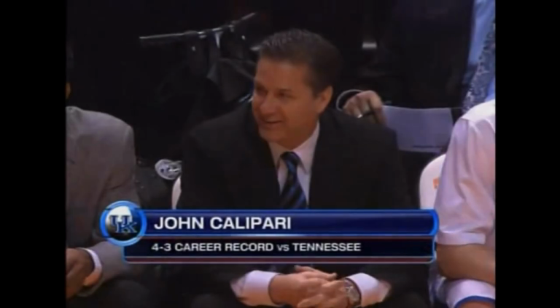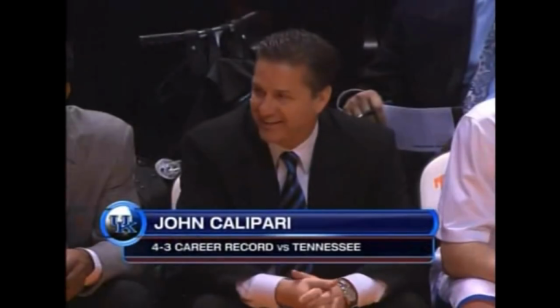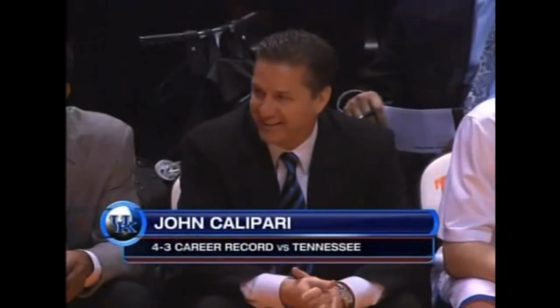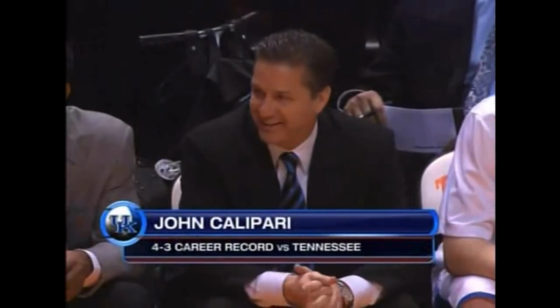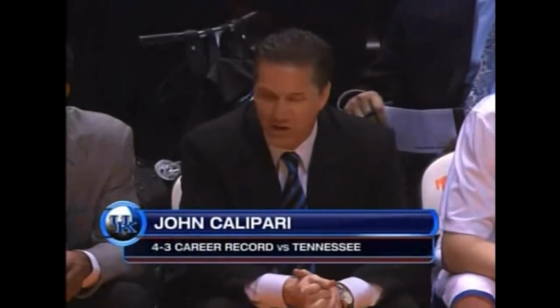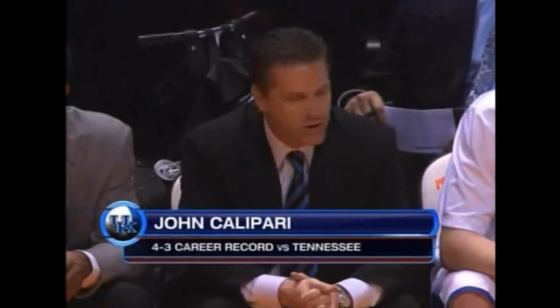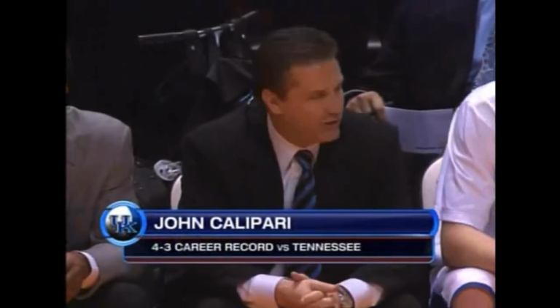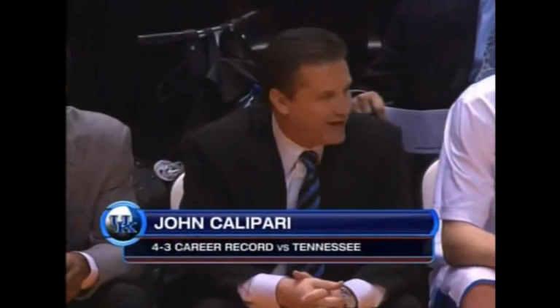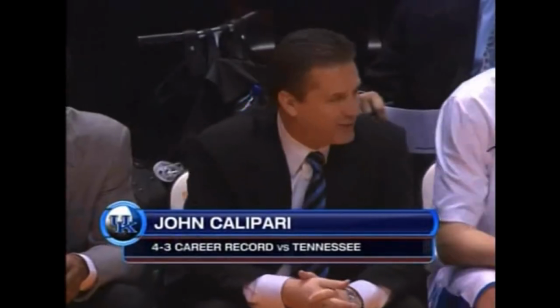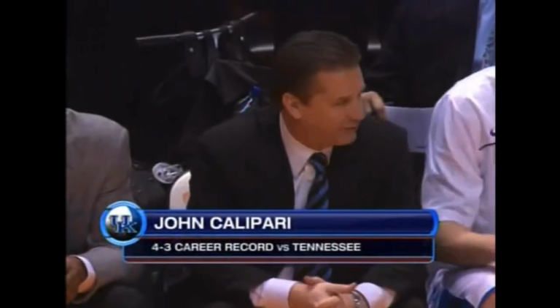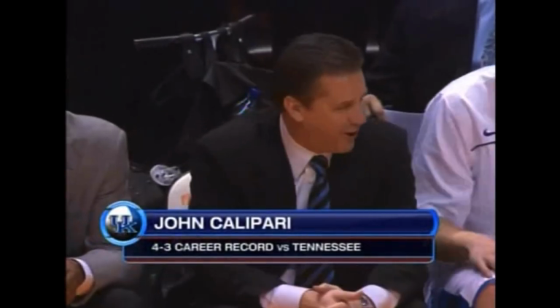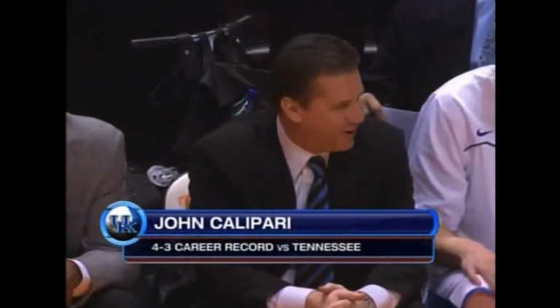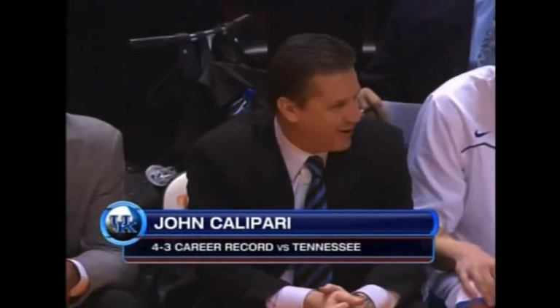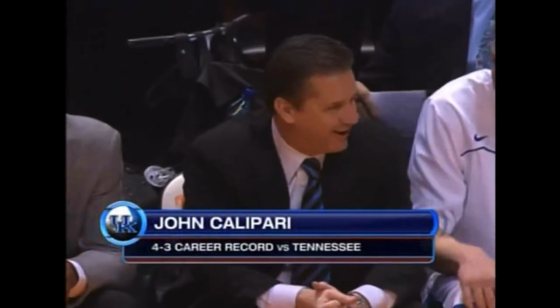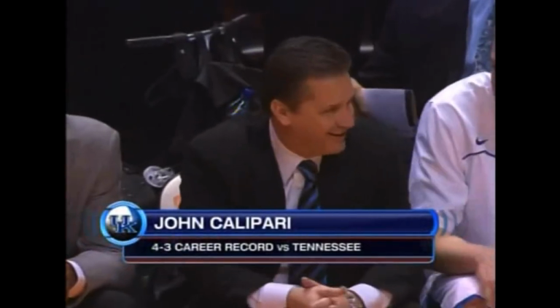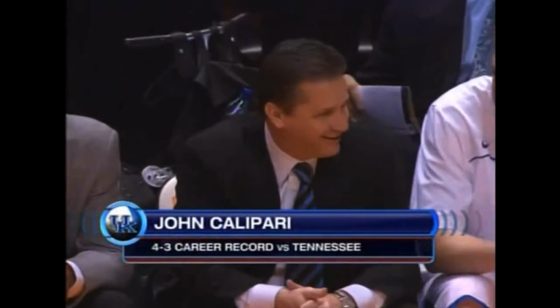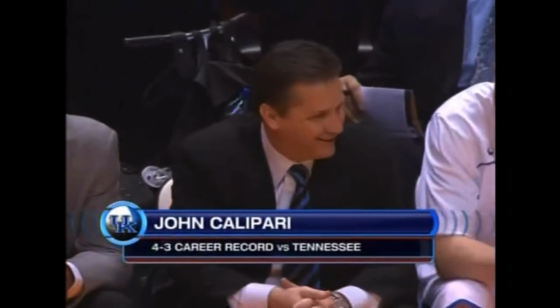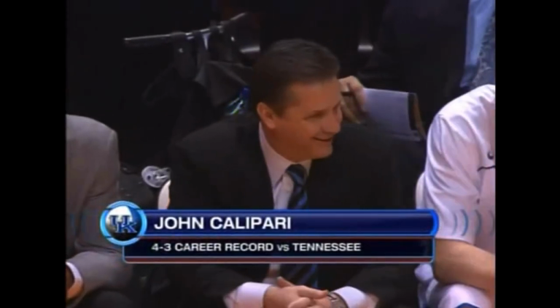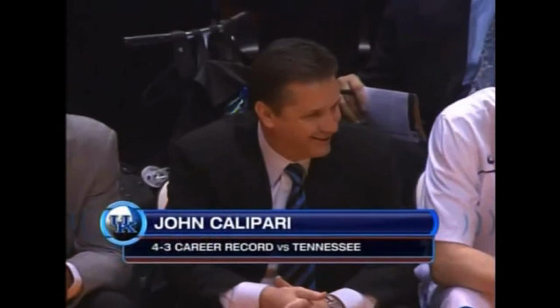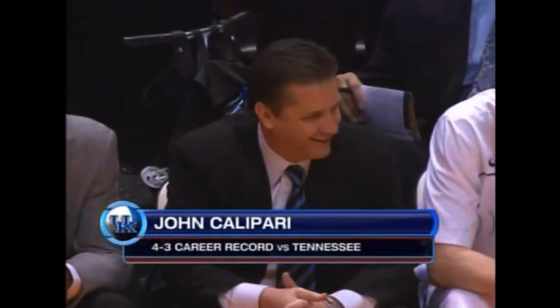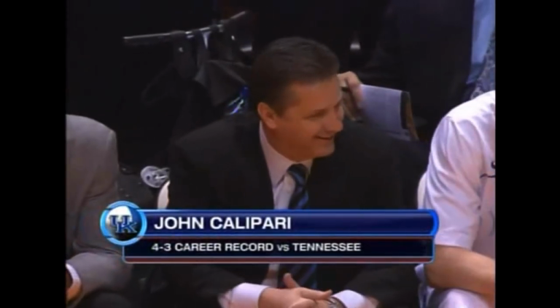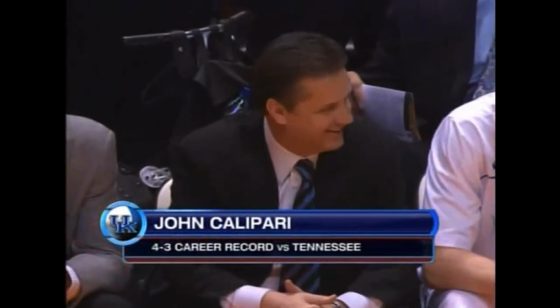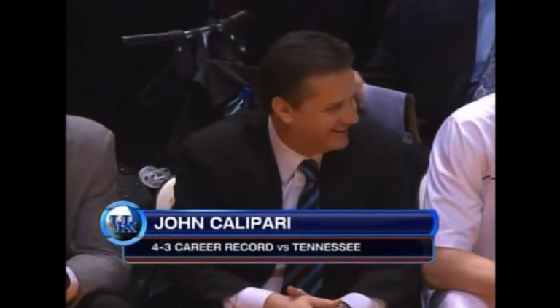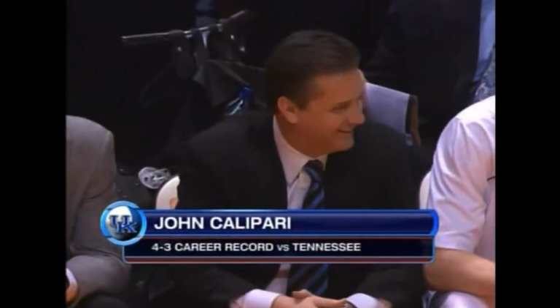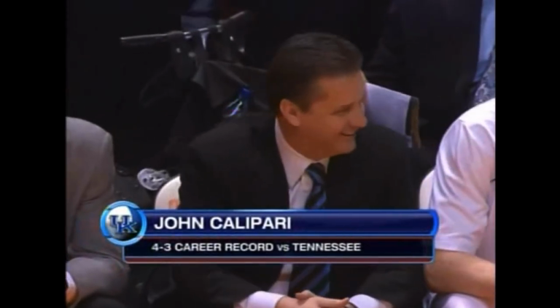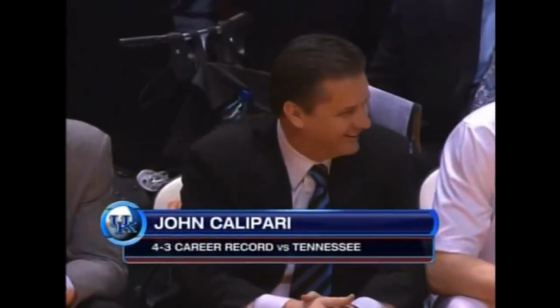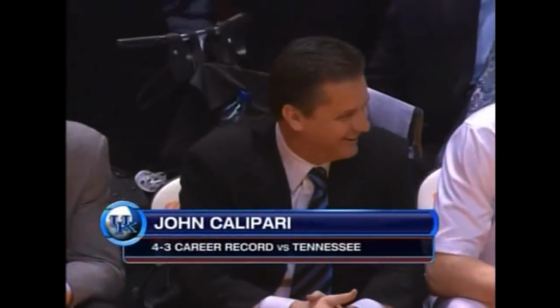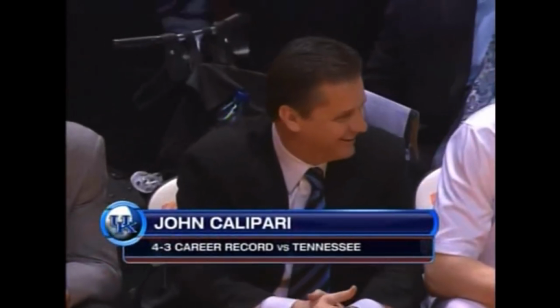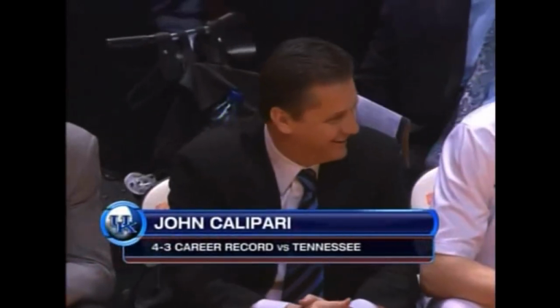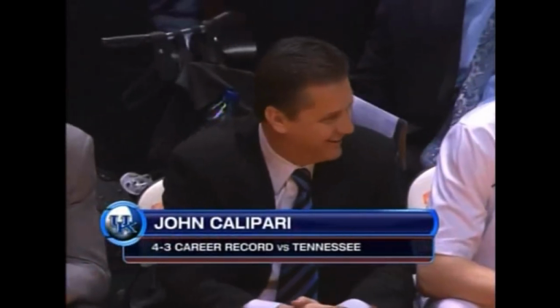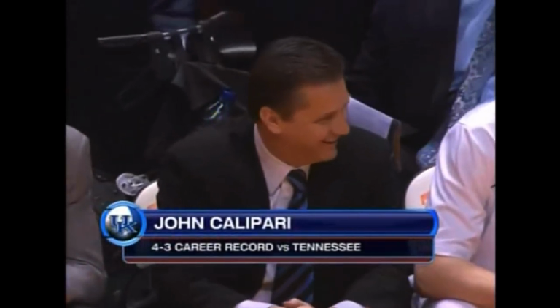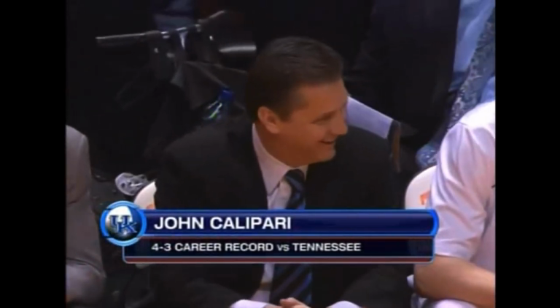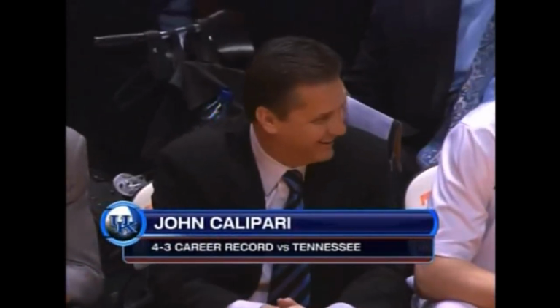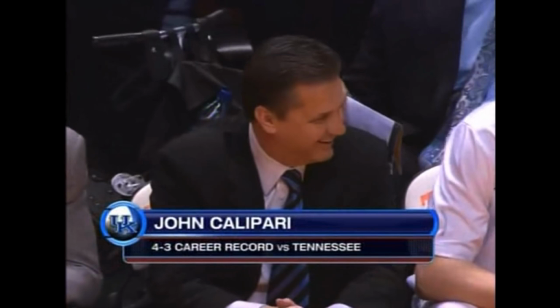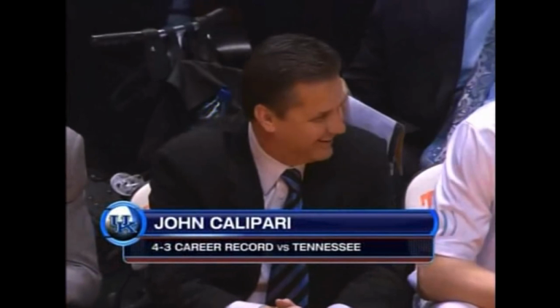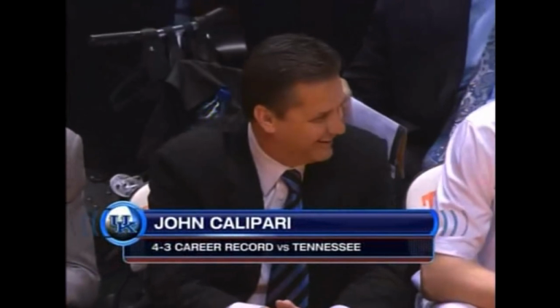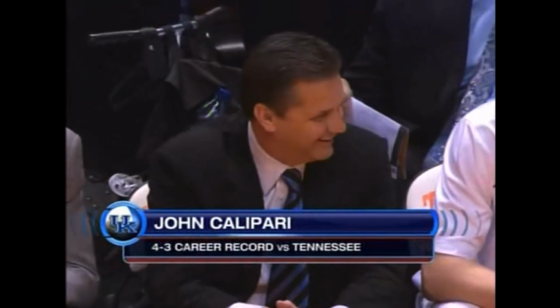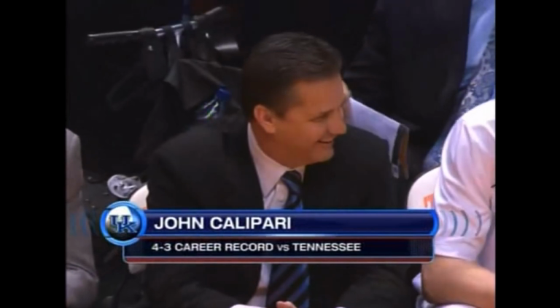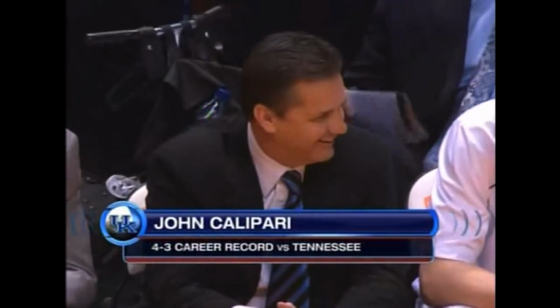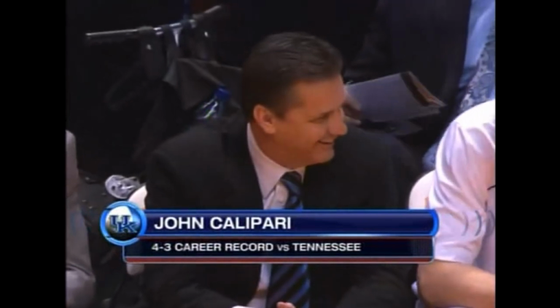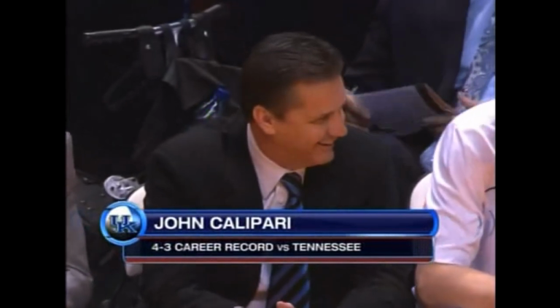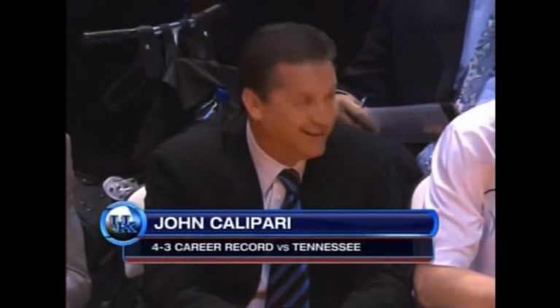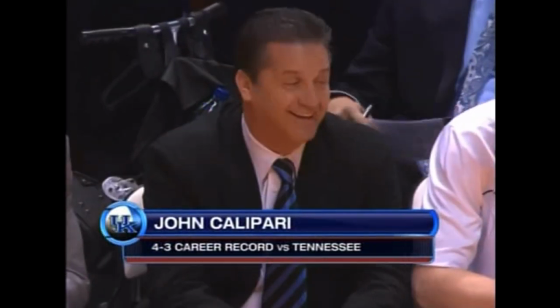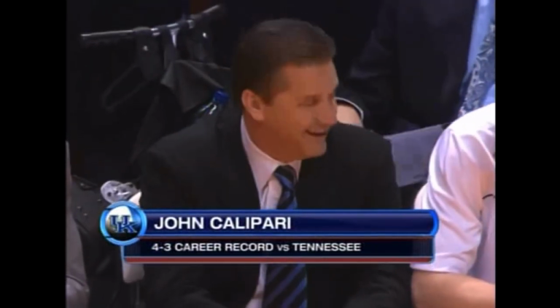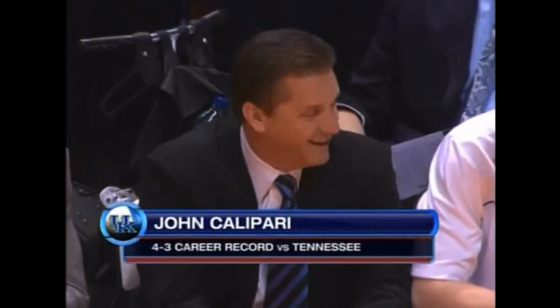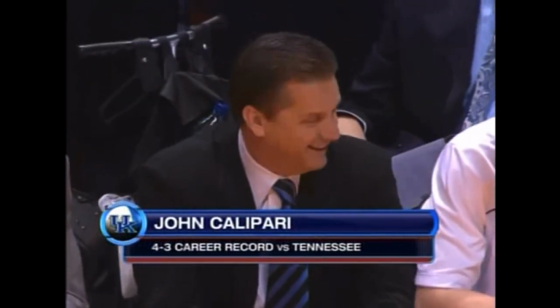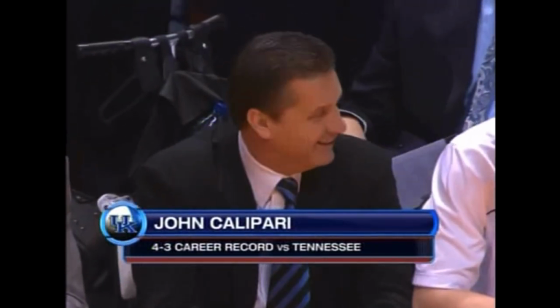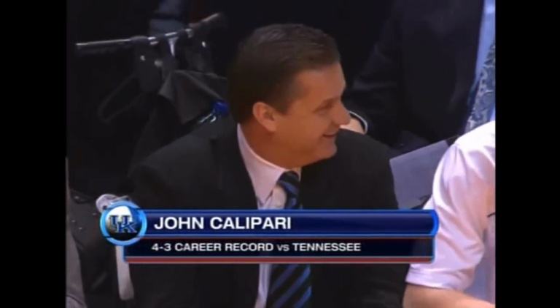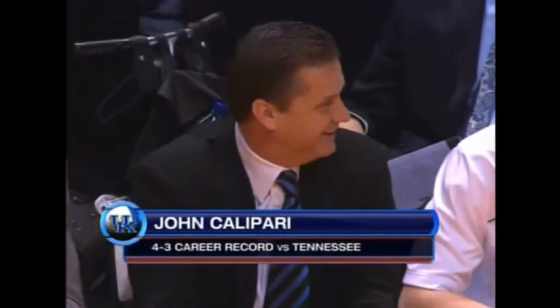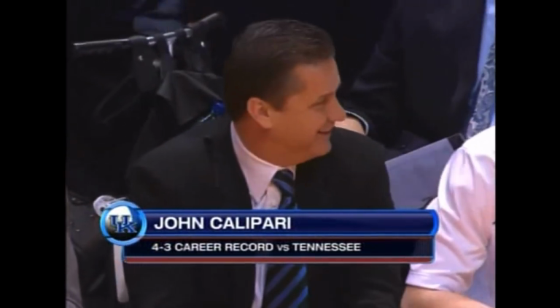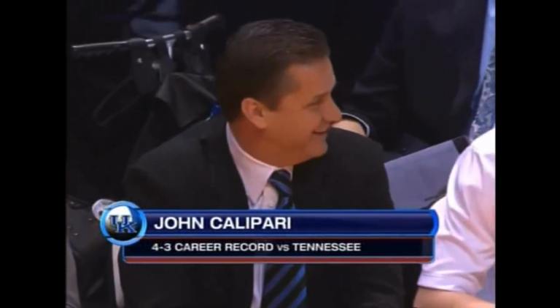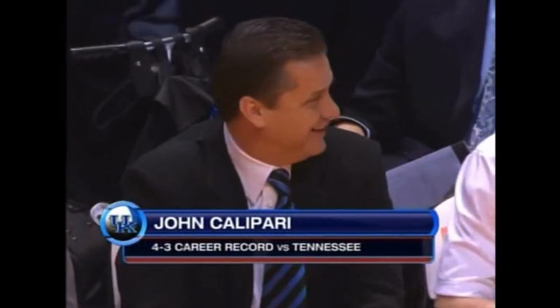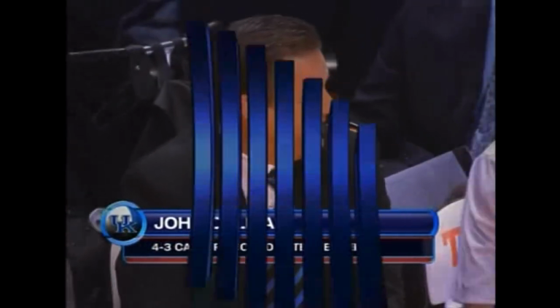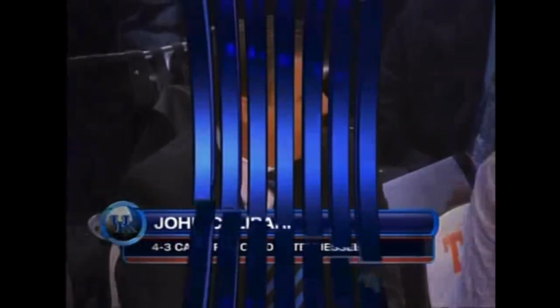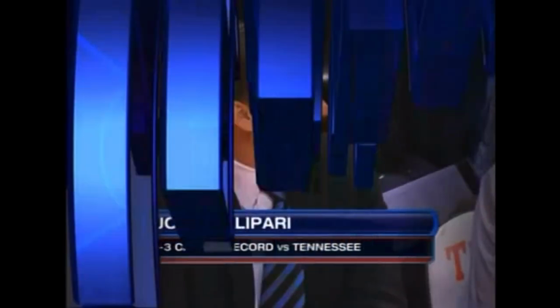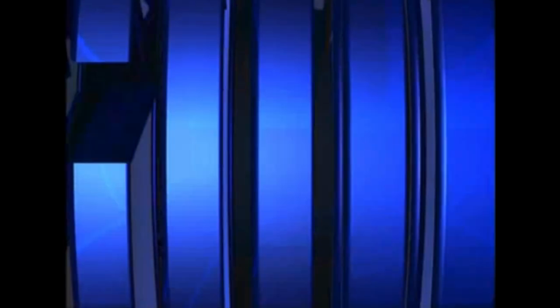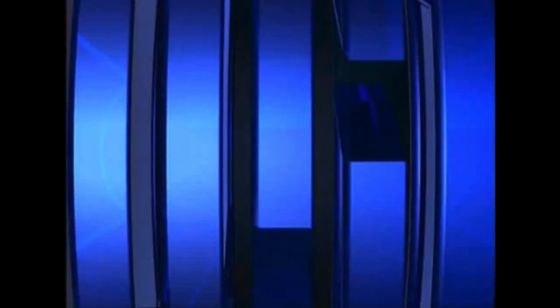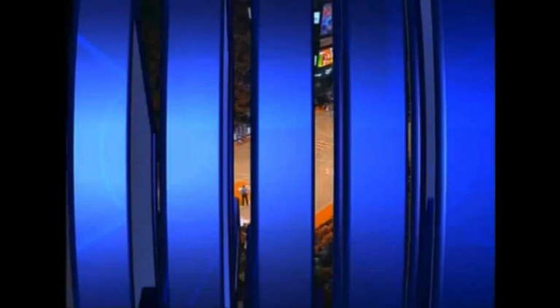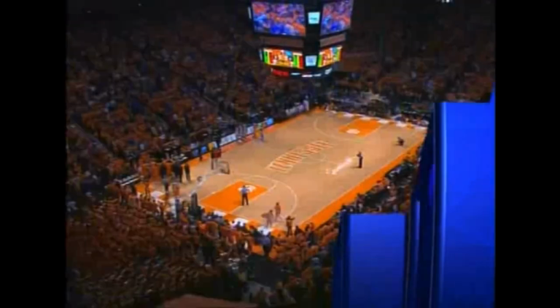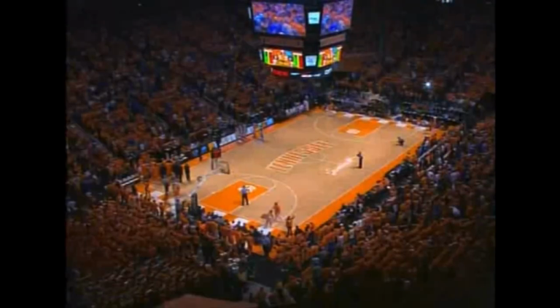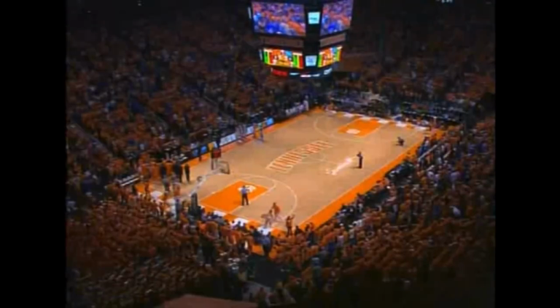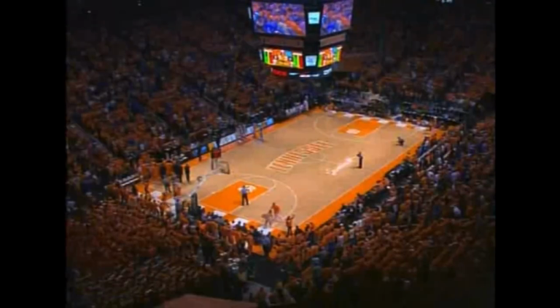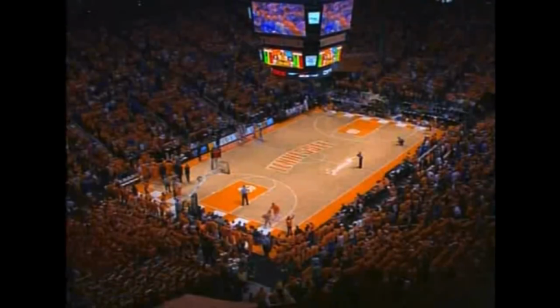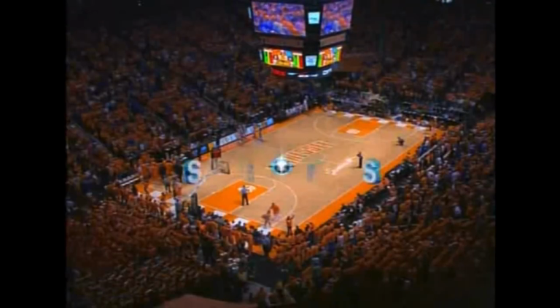First time John Calipari has been to Thompson-Boling Arena as the head coach of Kentucky, formerly the head man, of course, with Memphis.